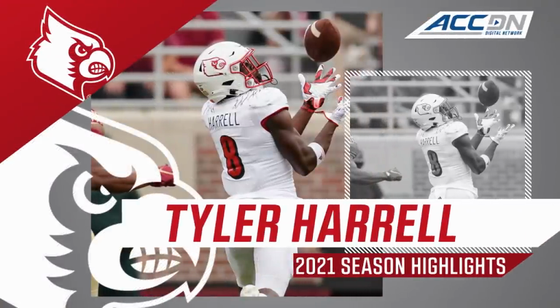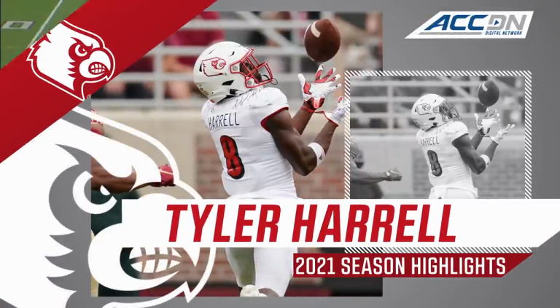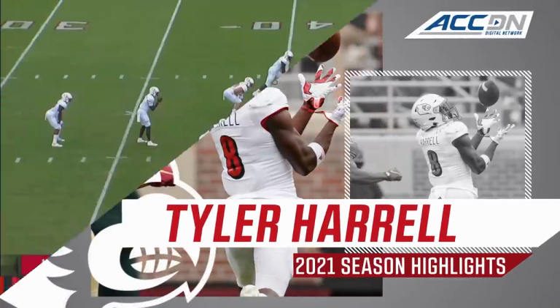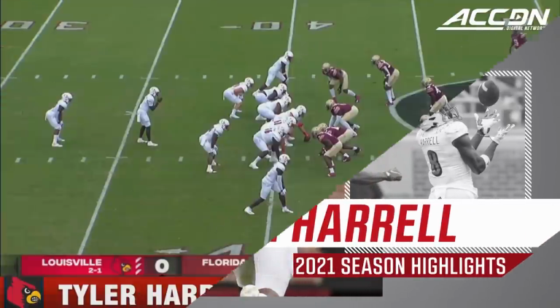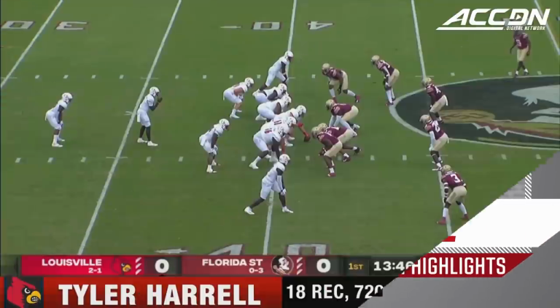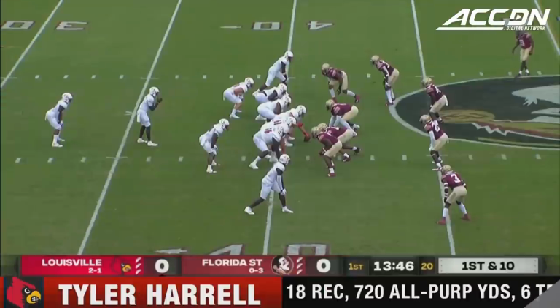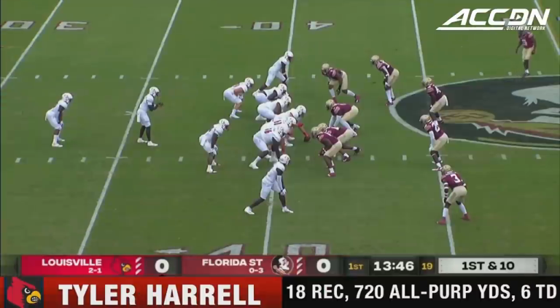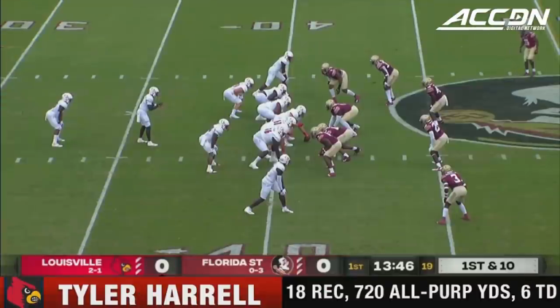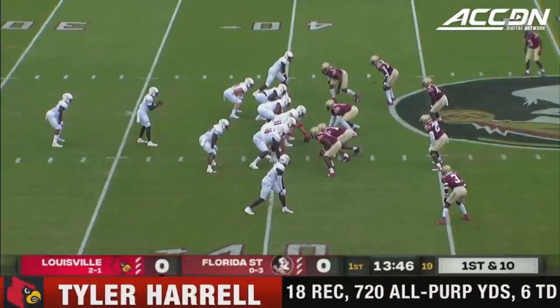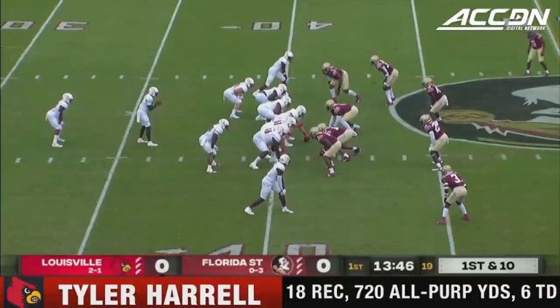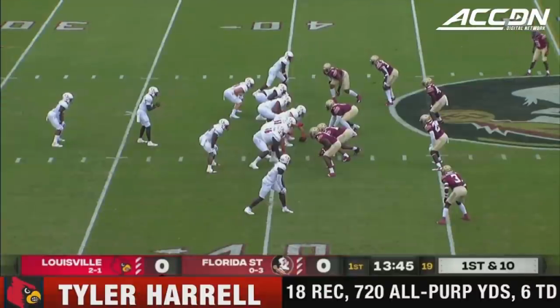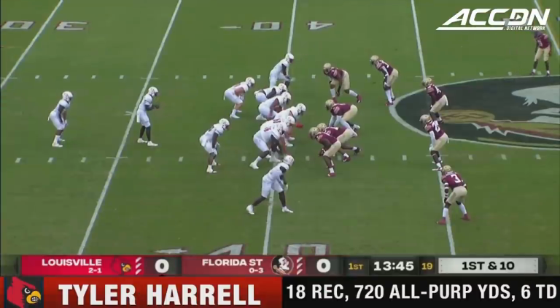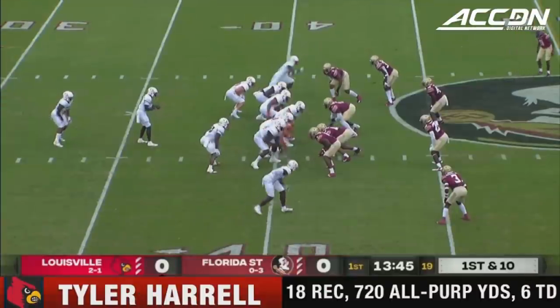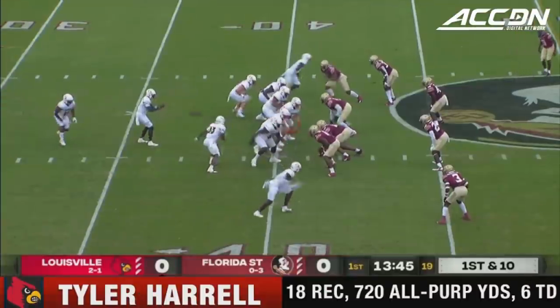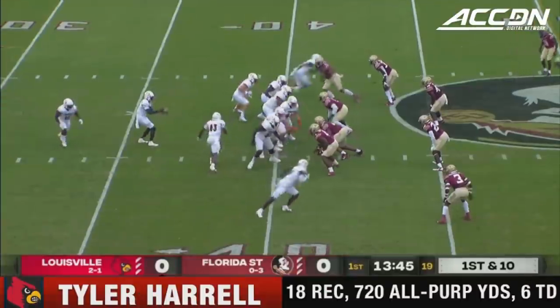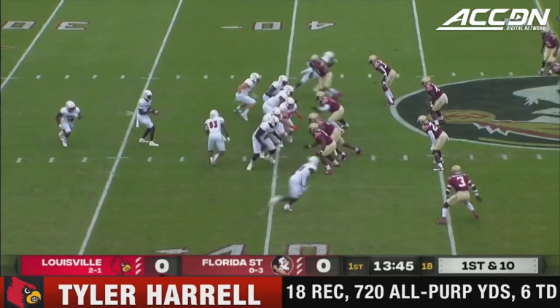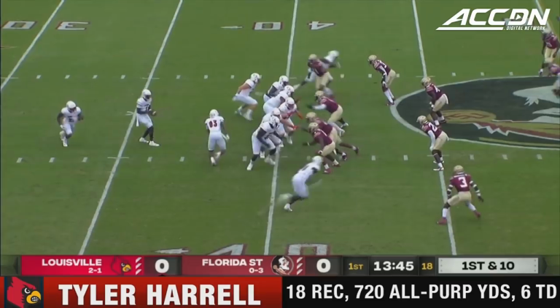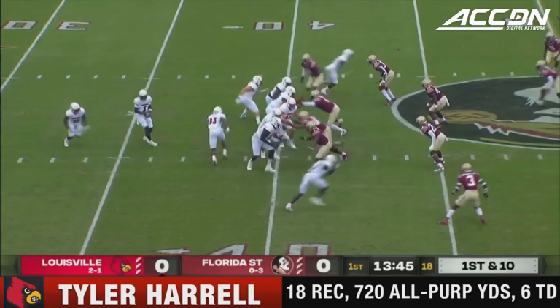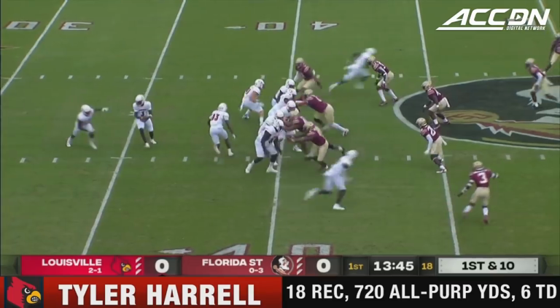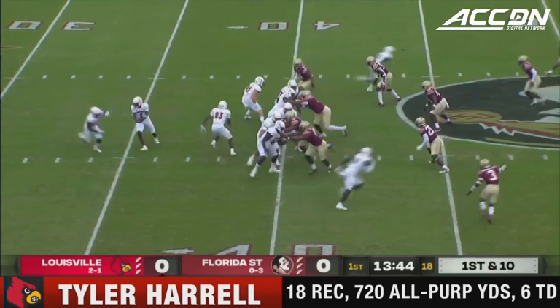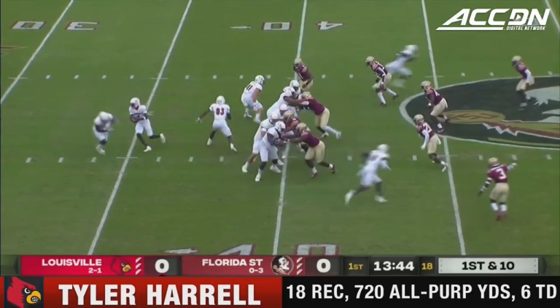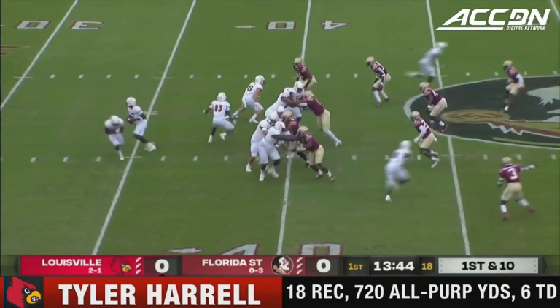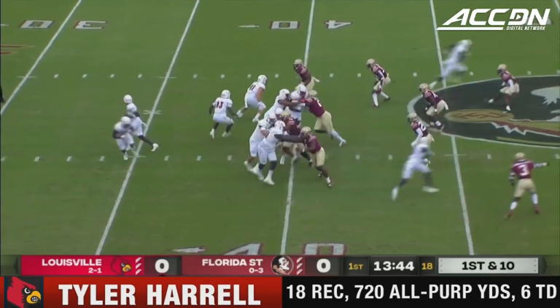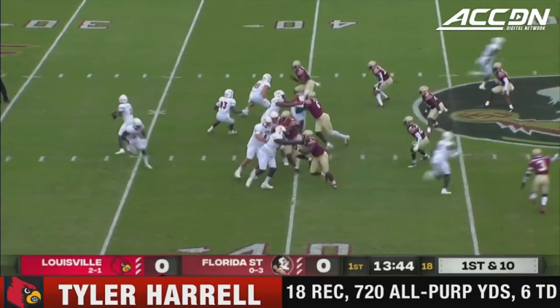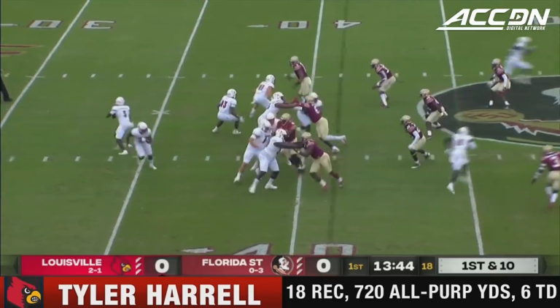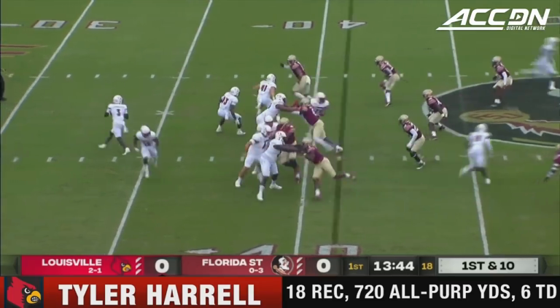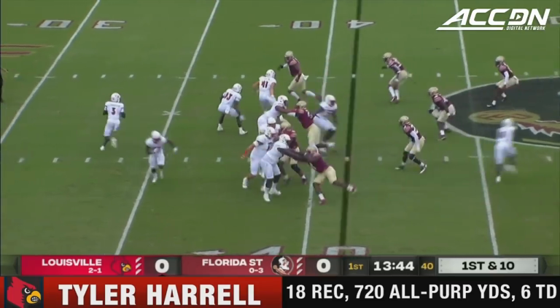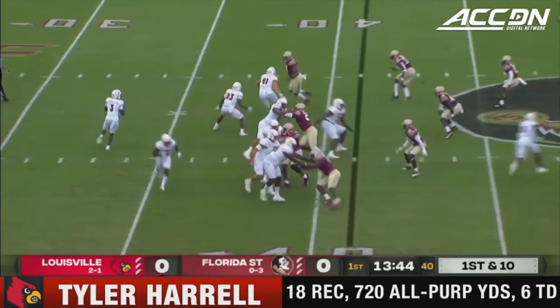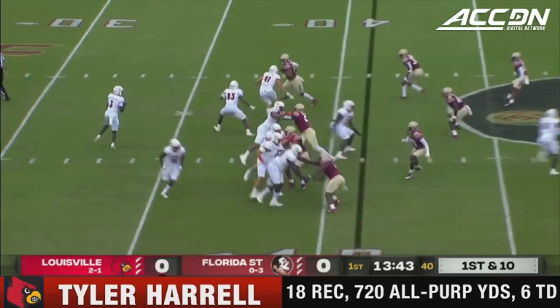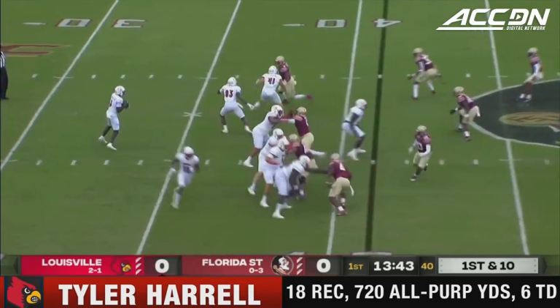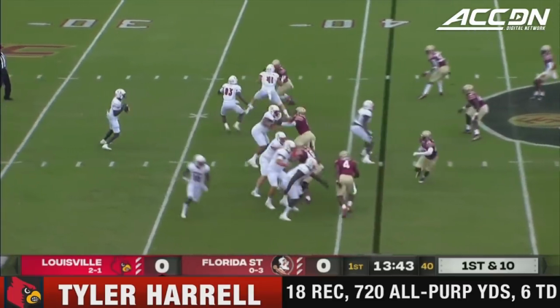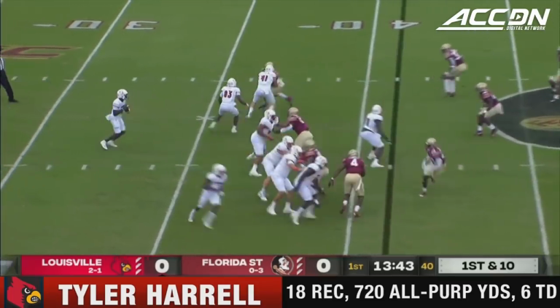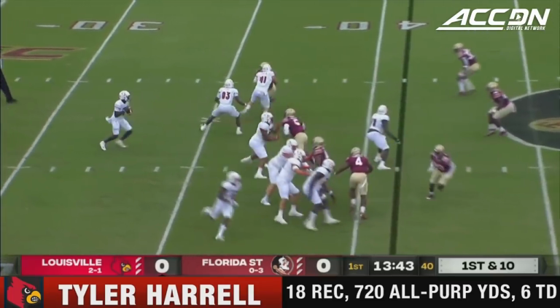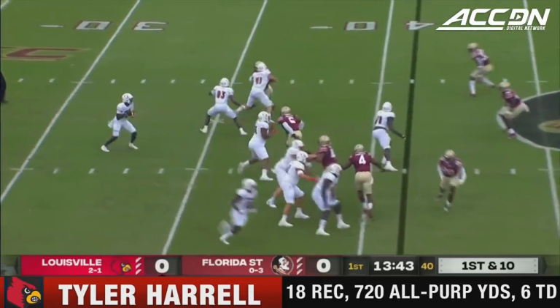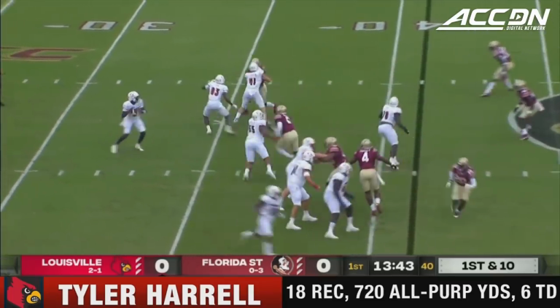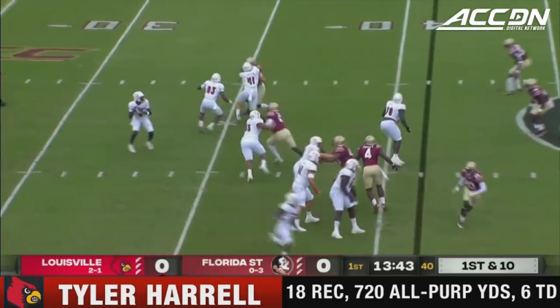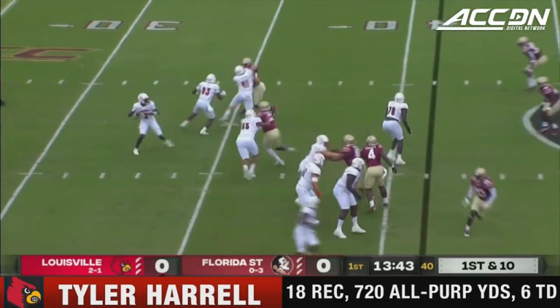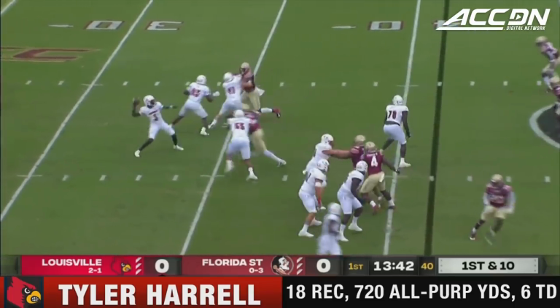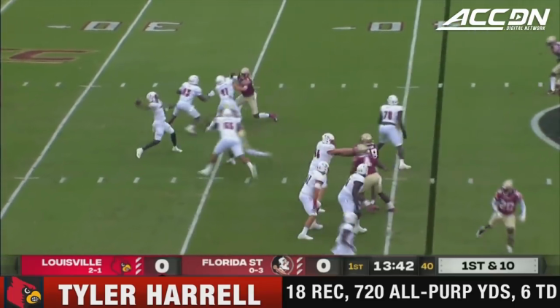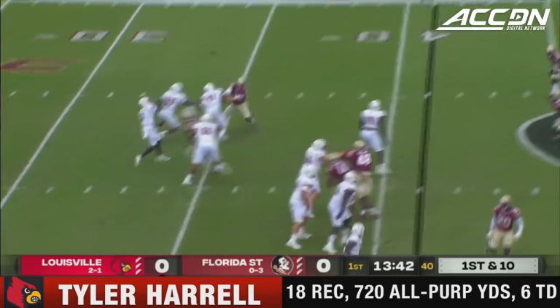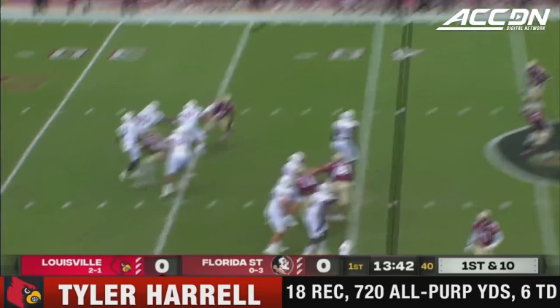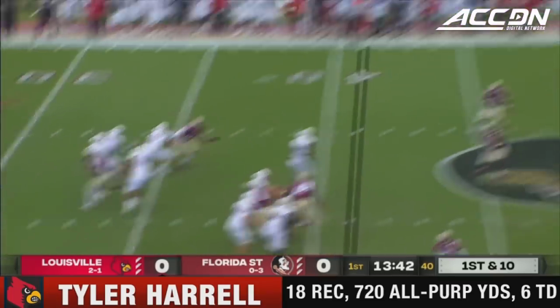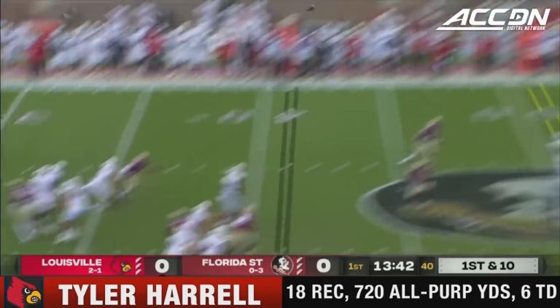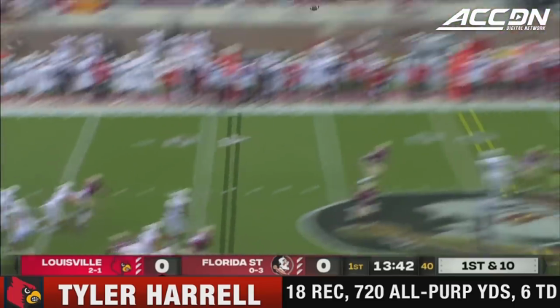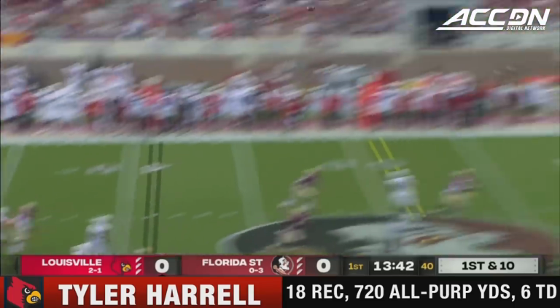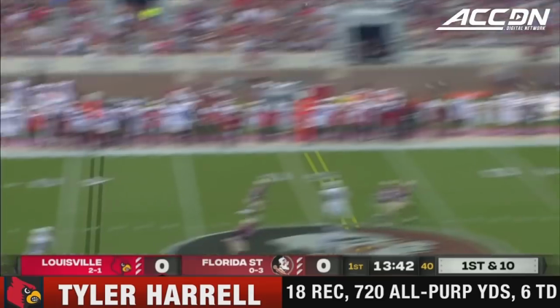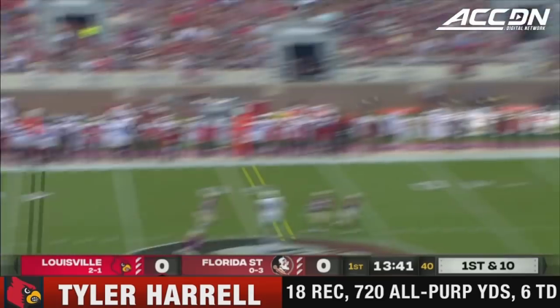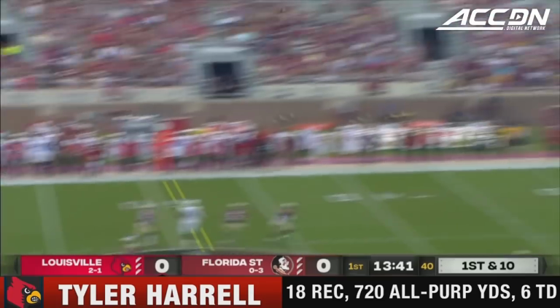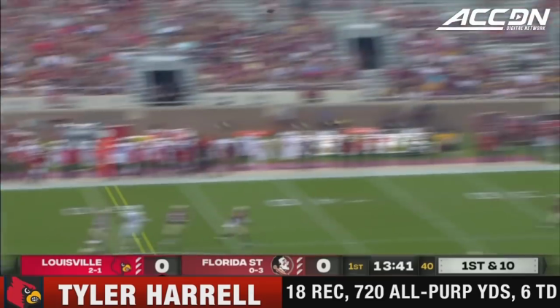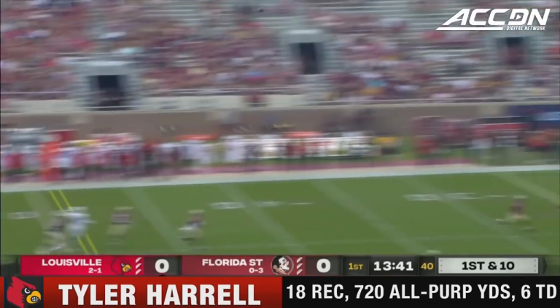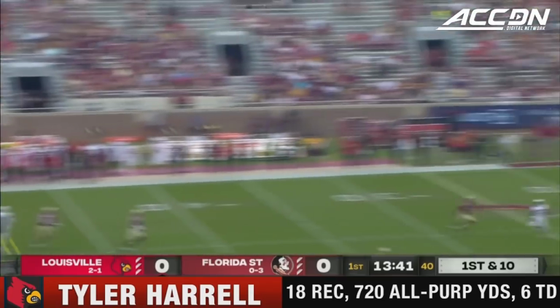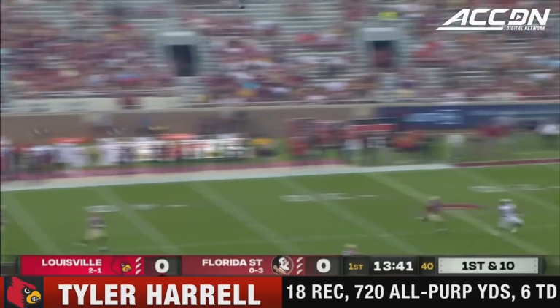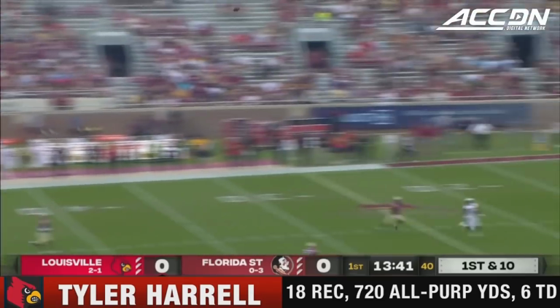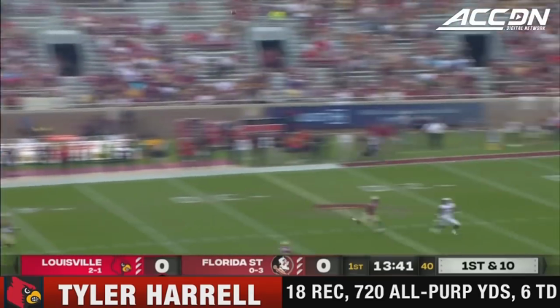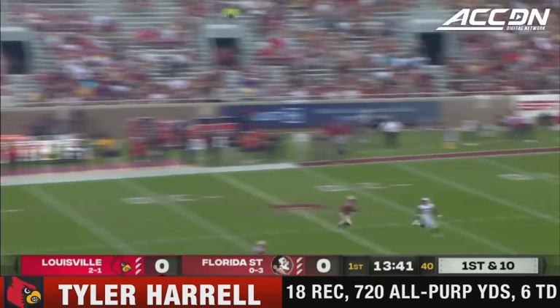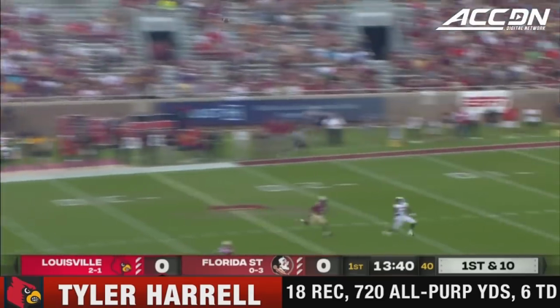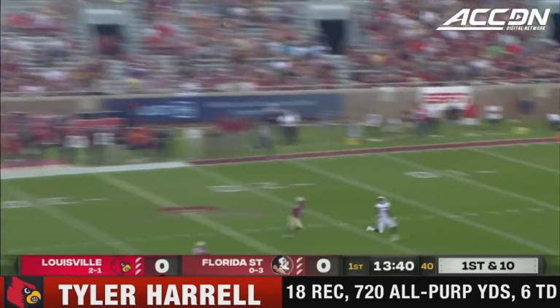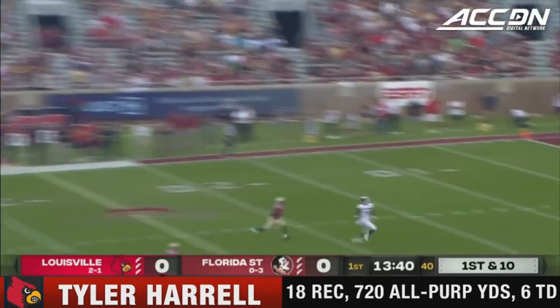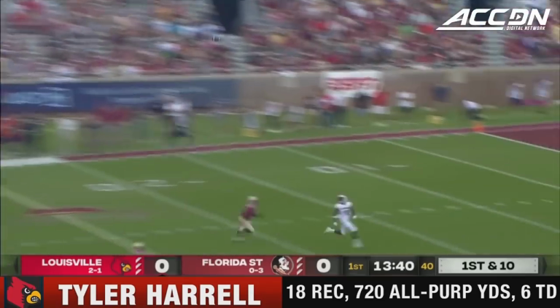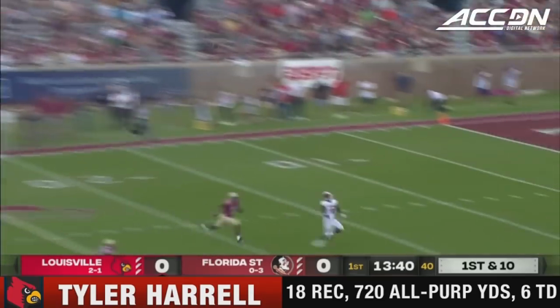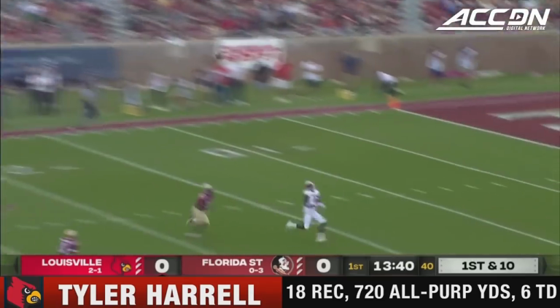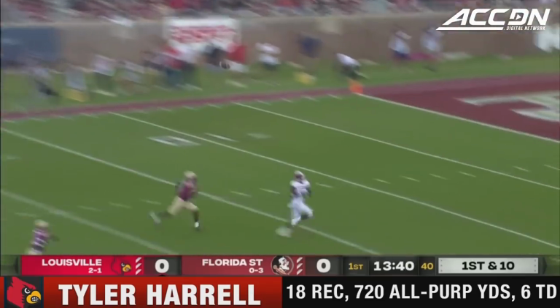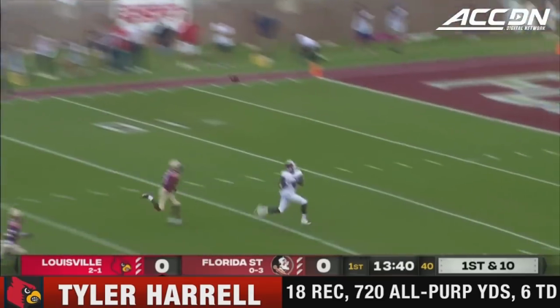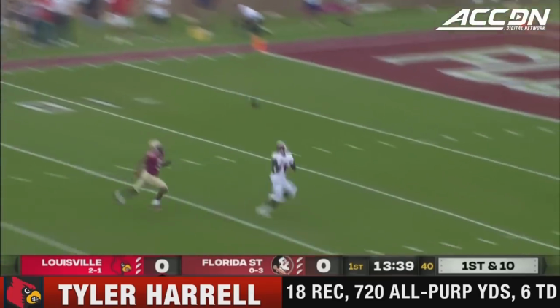Kenzie Milton will start and get a majority of the snaps. Jordan Travis is unavailable, so if they need a QB two it's going to be Chubba Purdy.